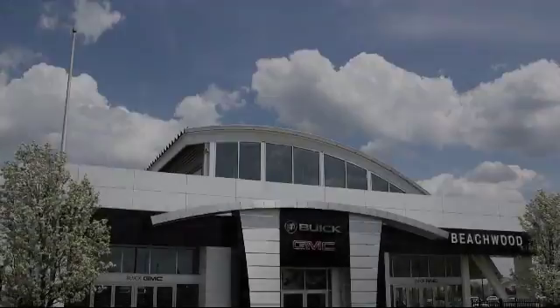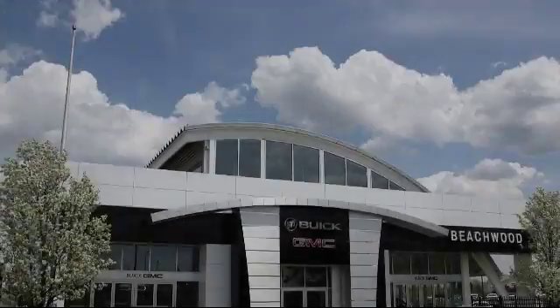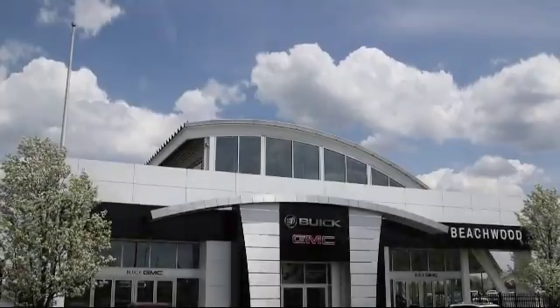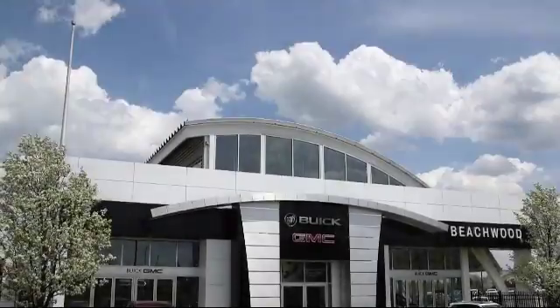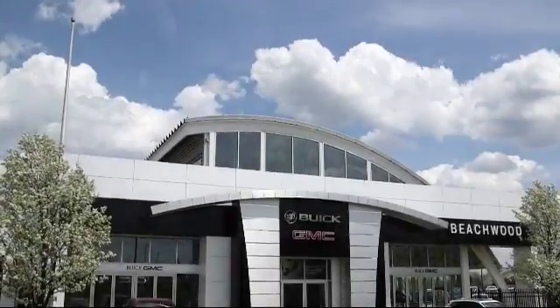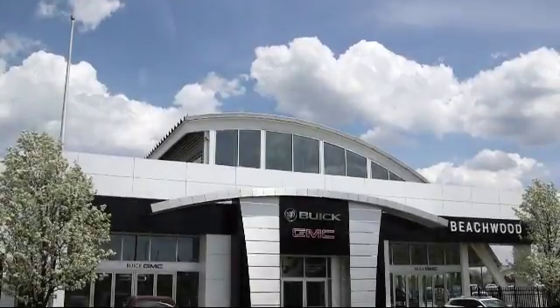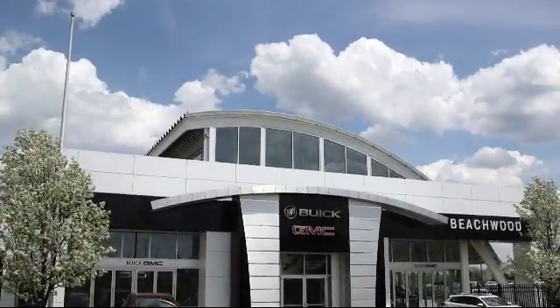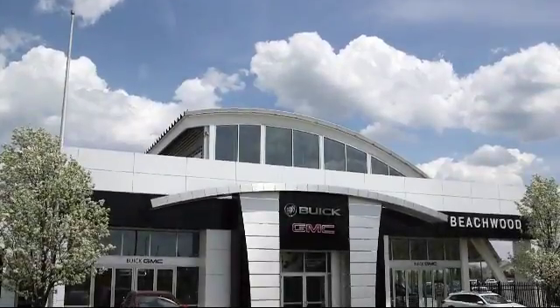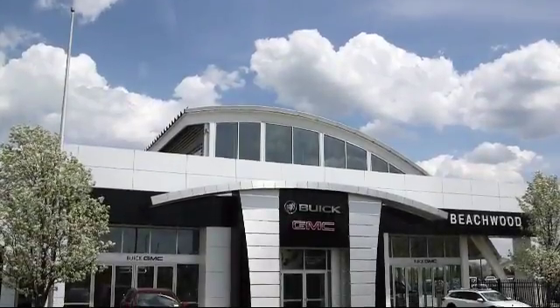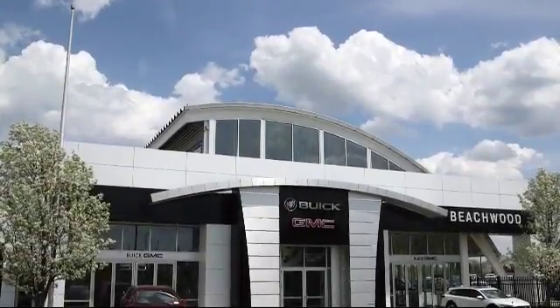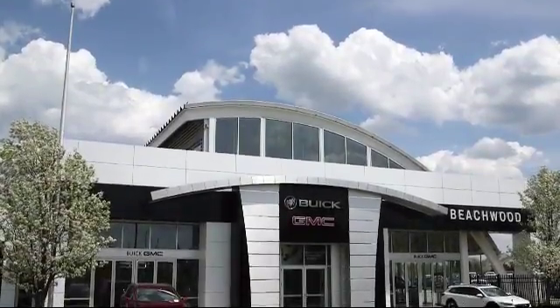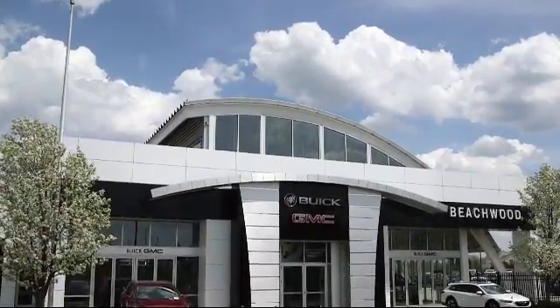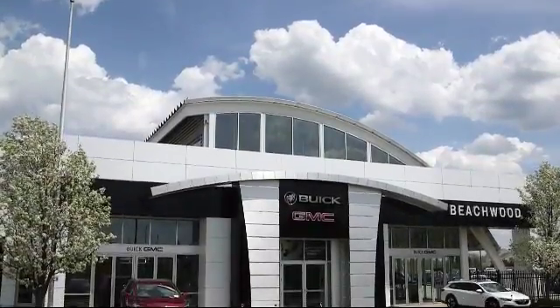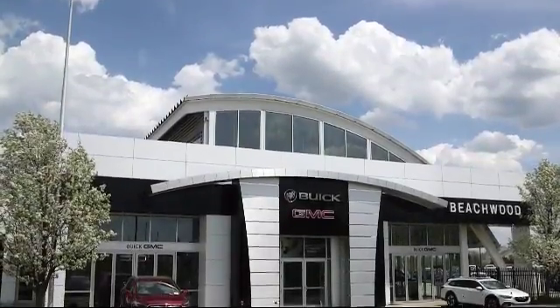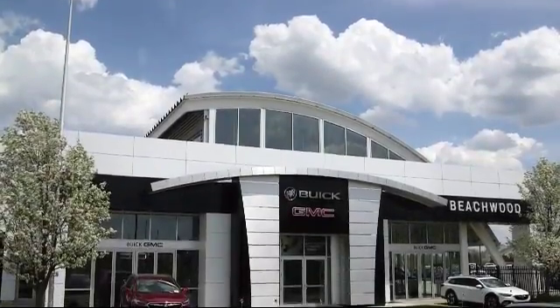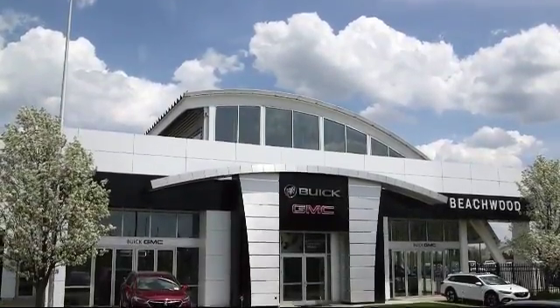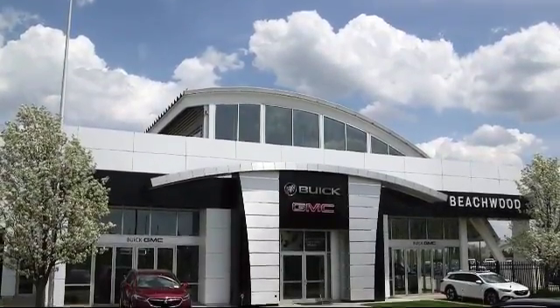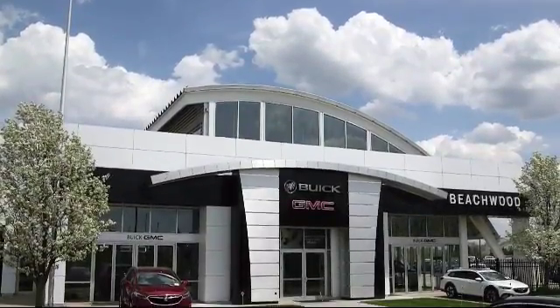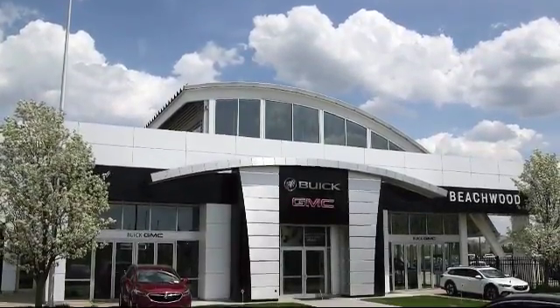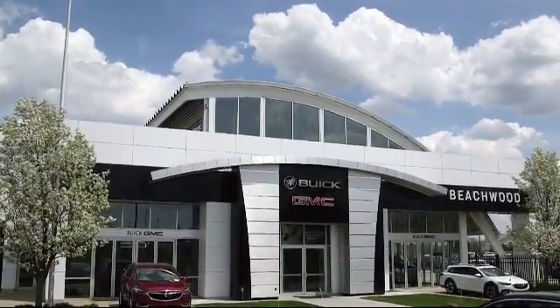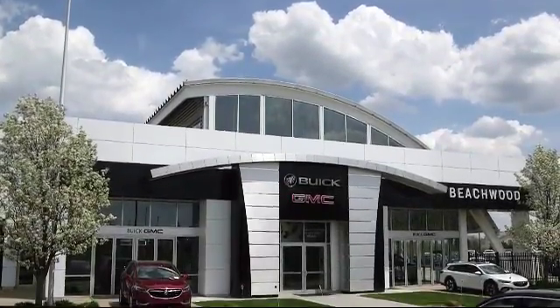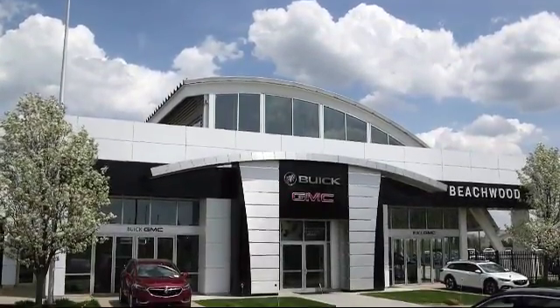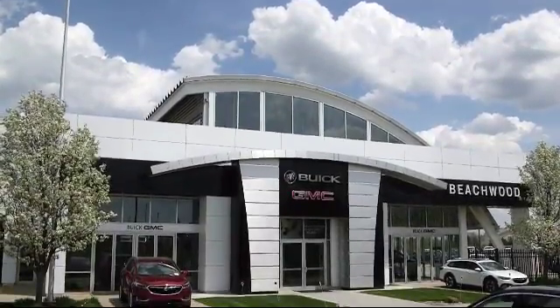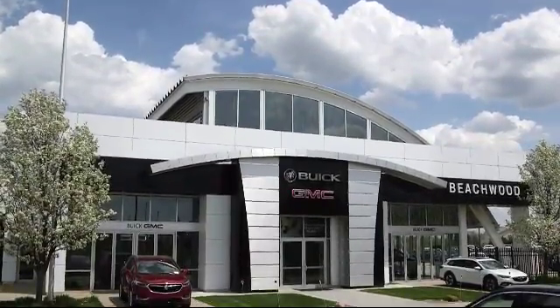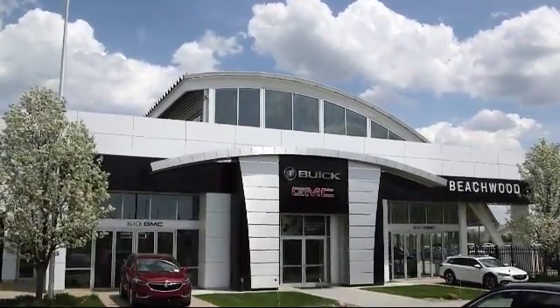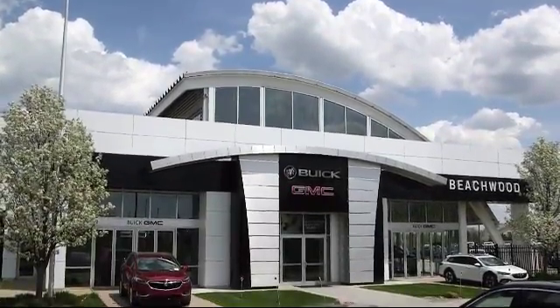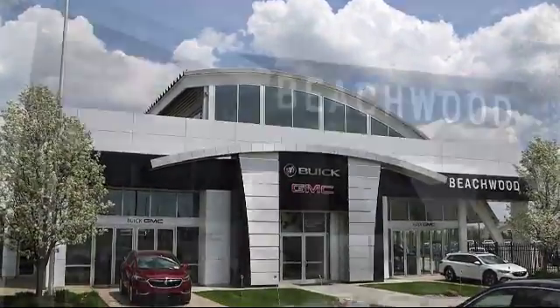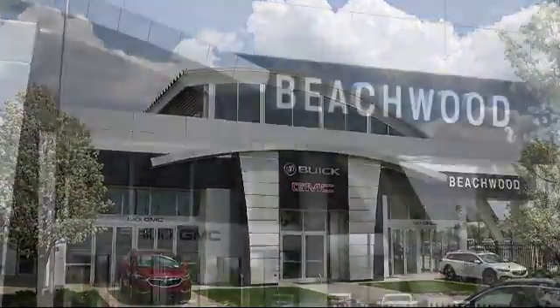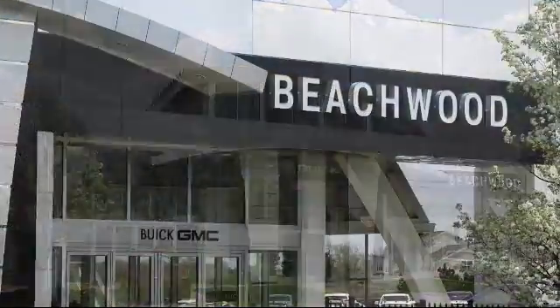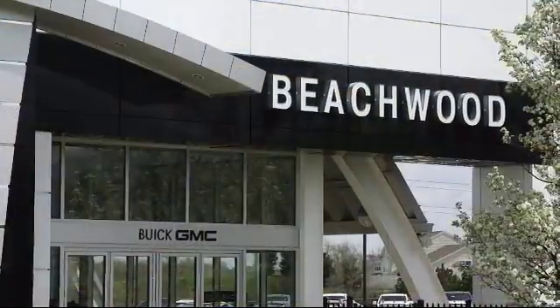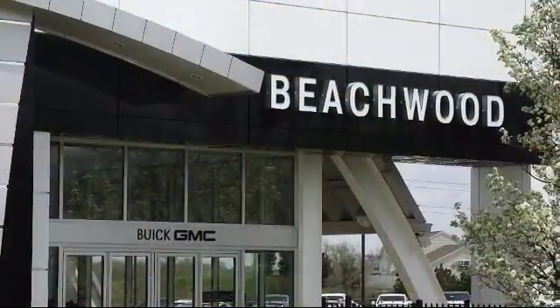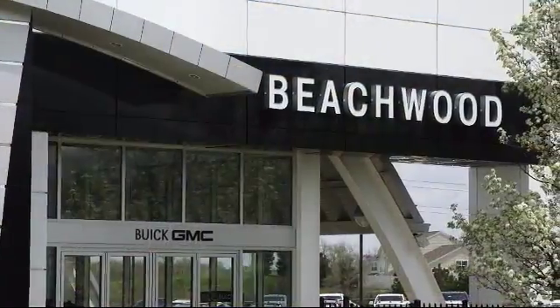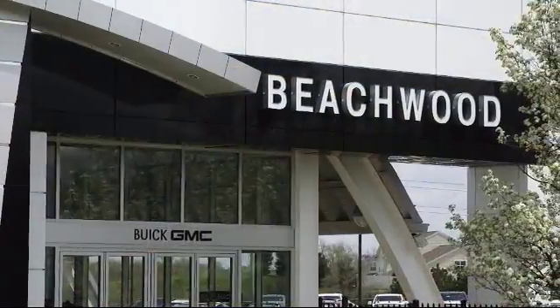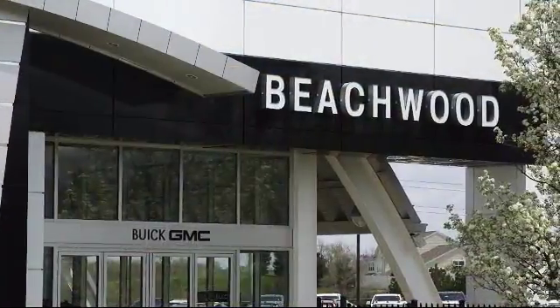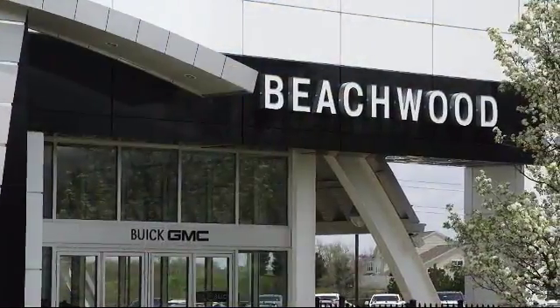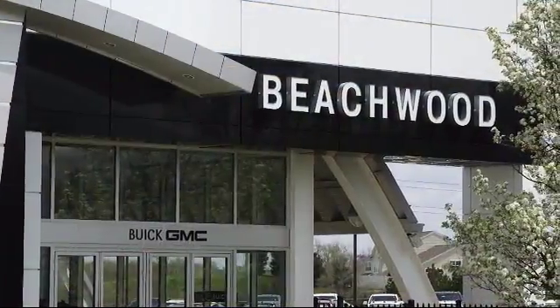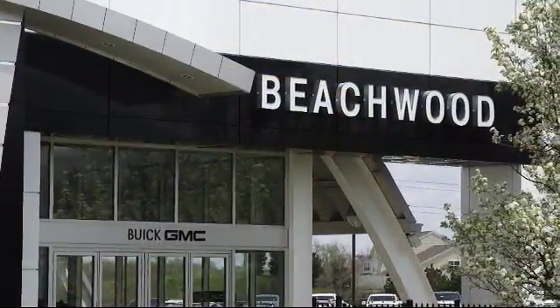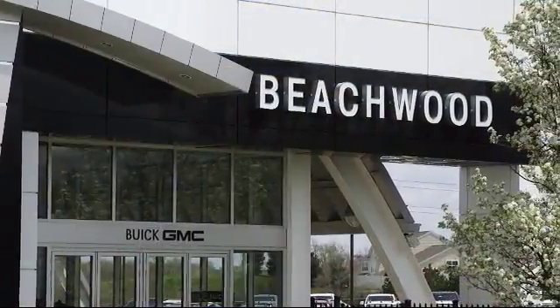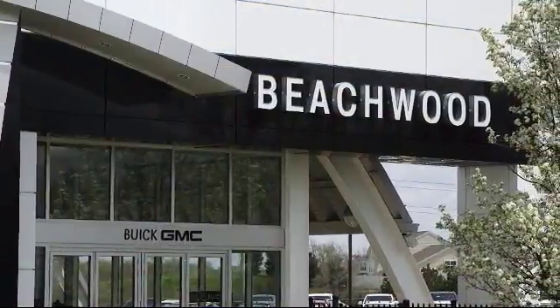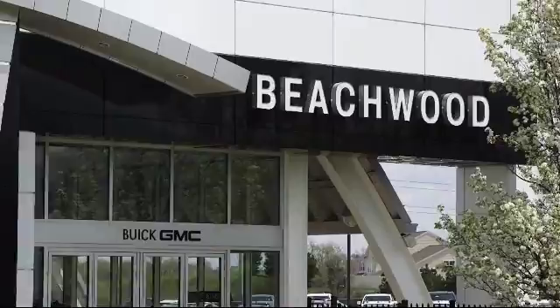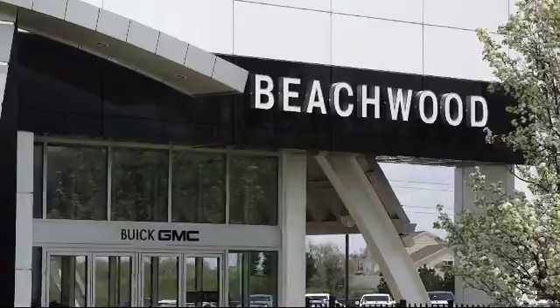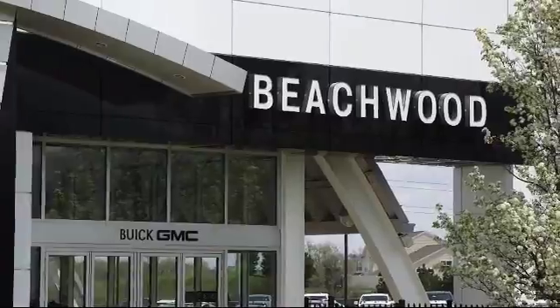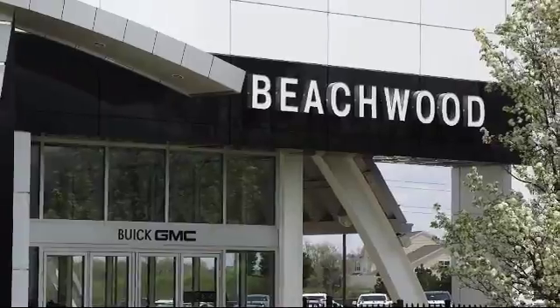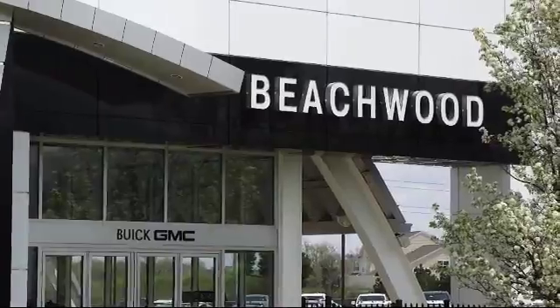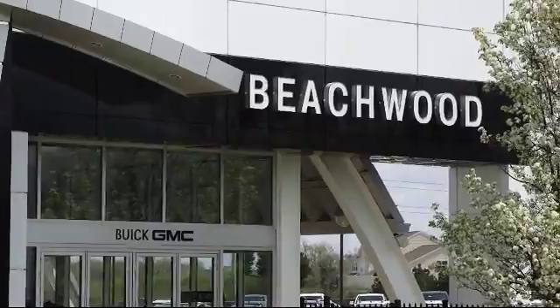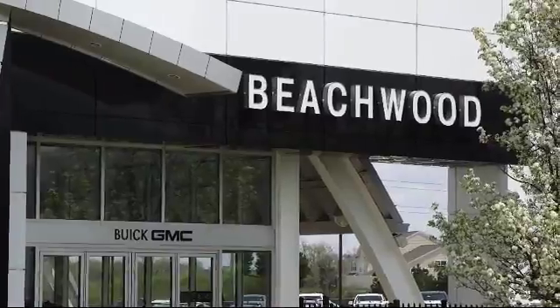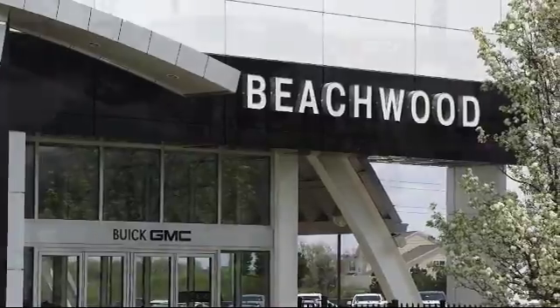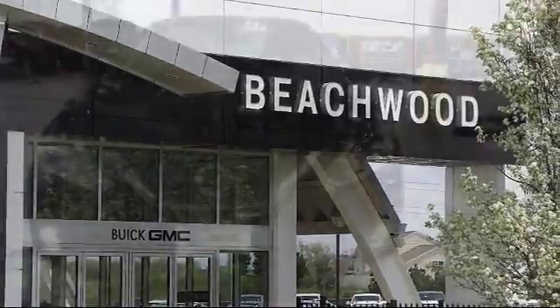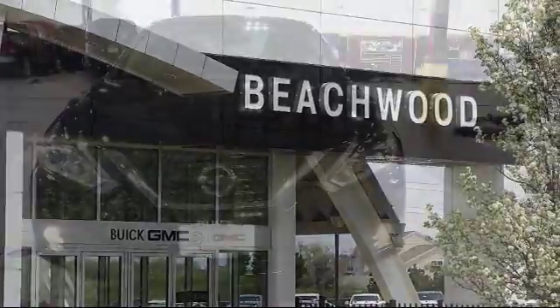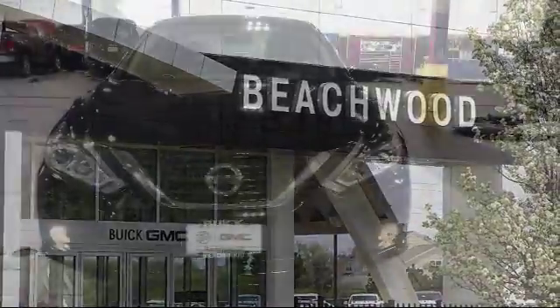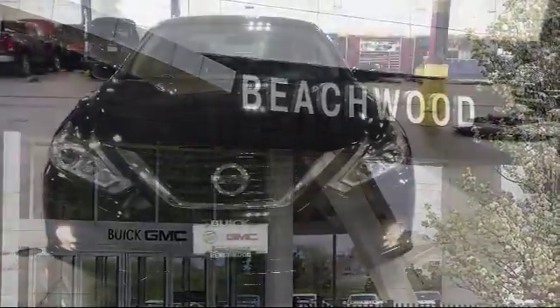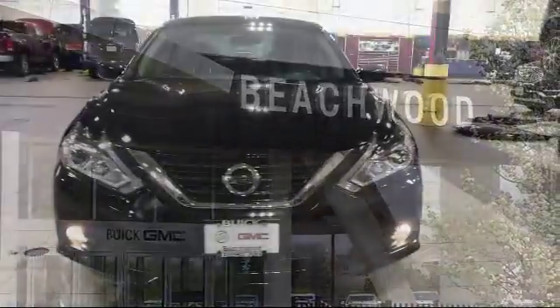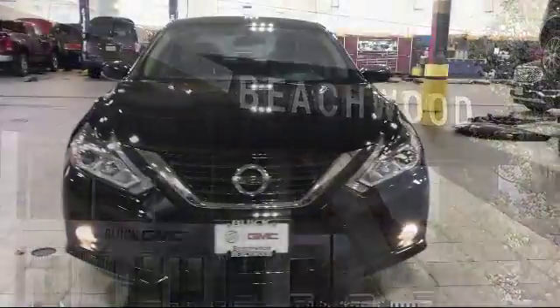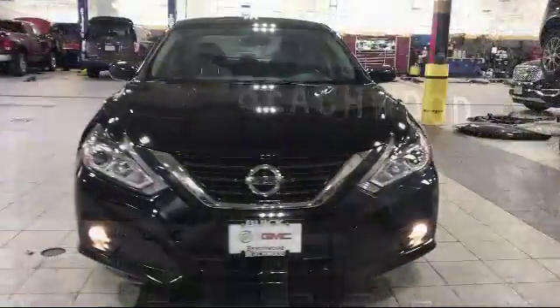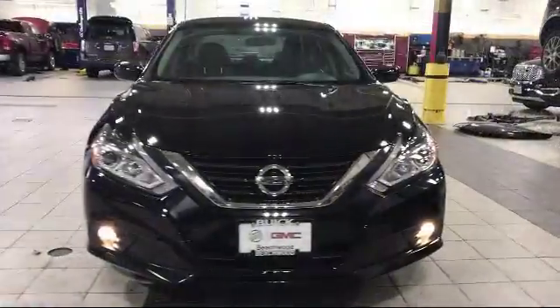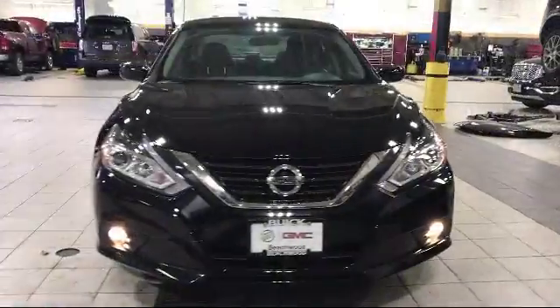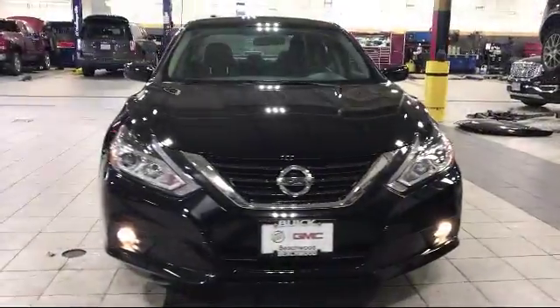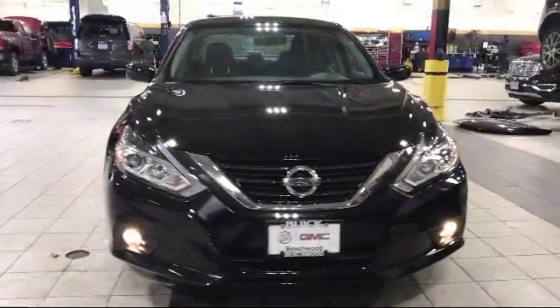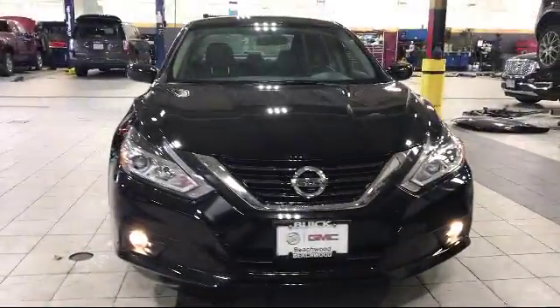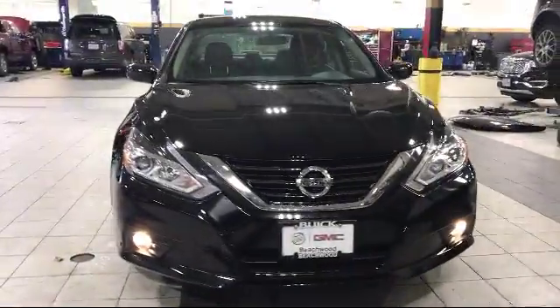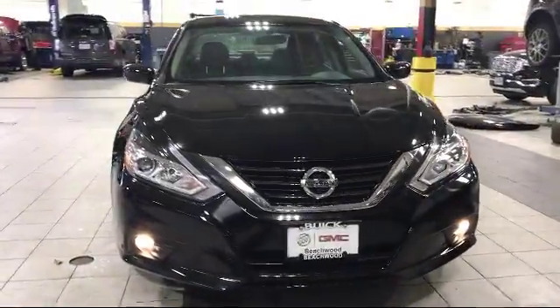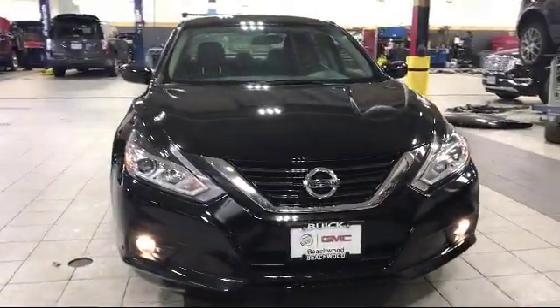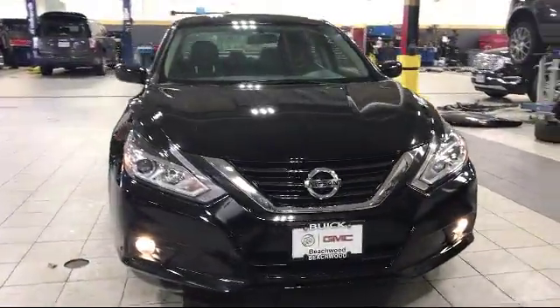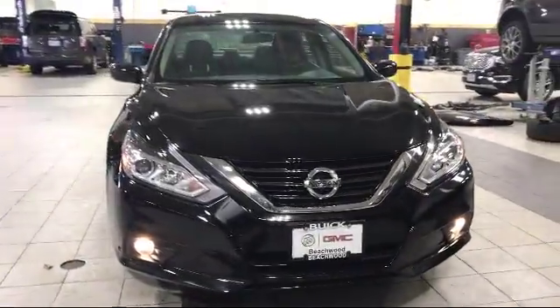Welcome to Buick GMC of Beachwood, your best choice Buick GMC dealer. And here's a look at another excellent vehicle from our inventory.